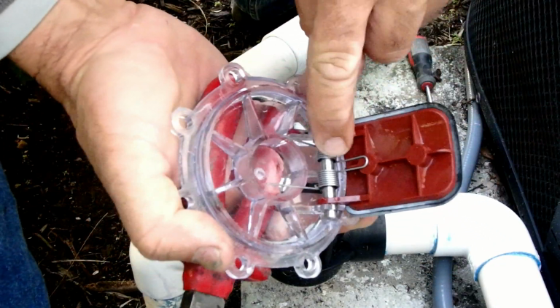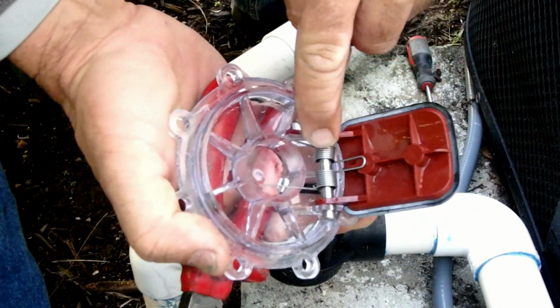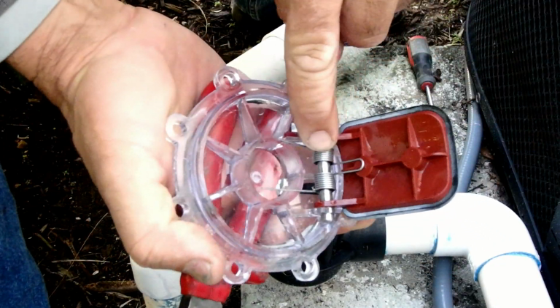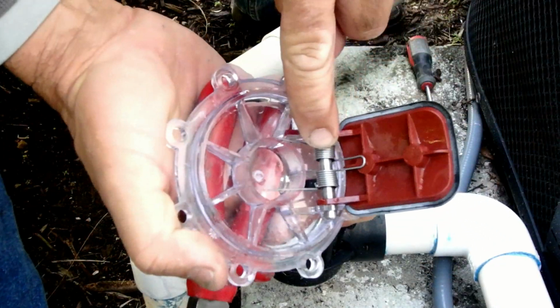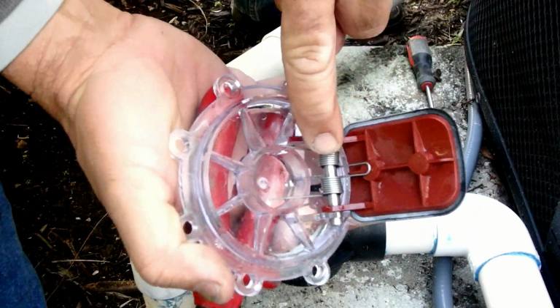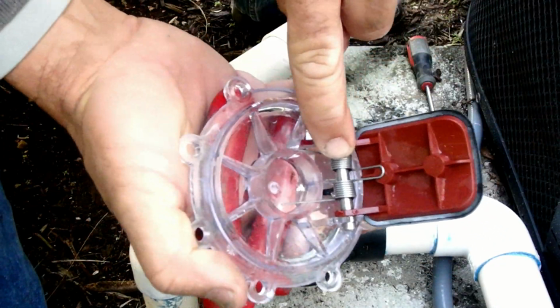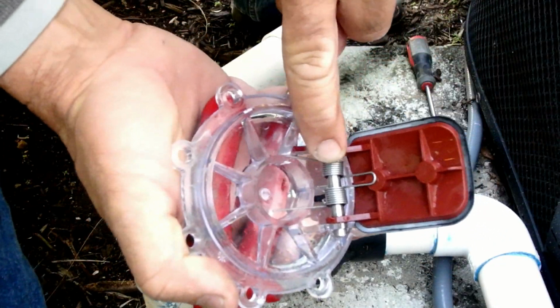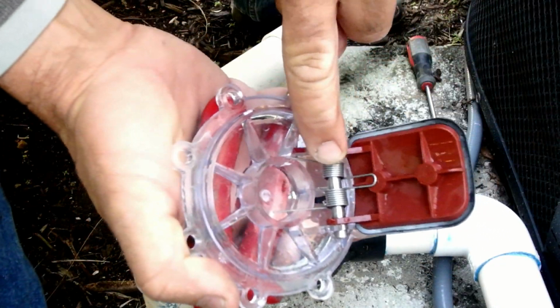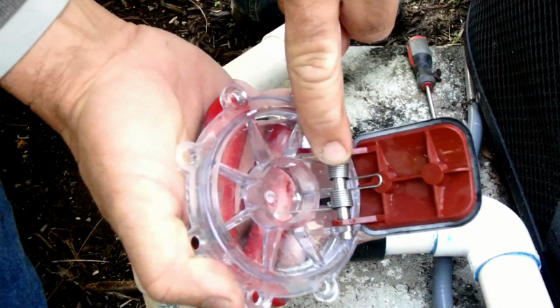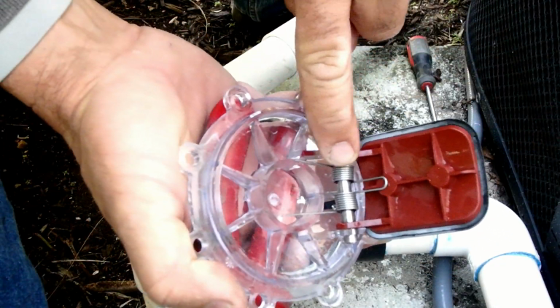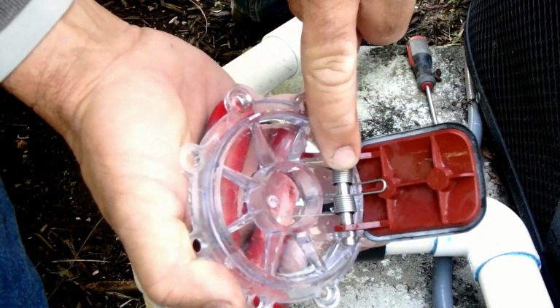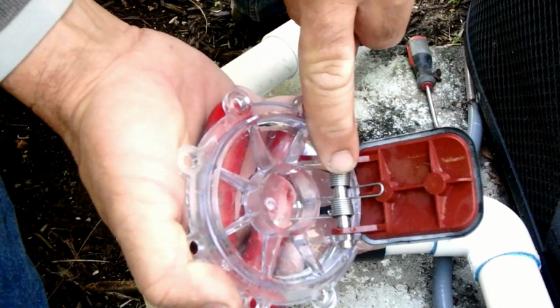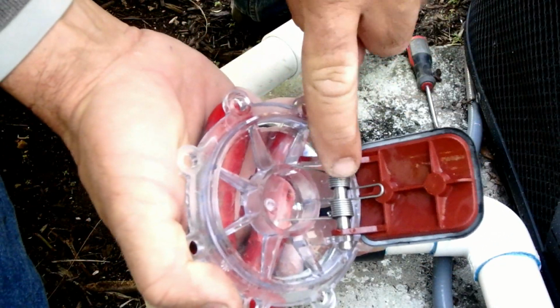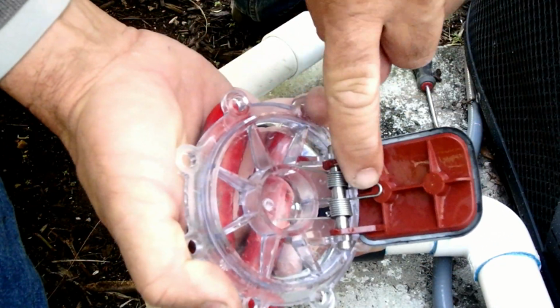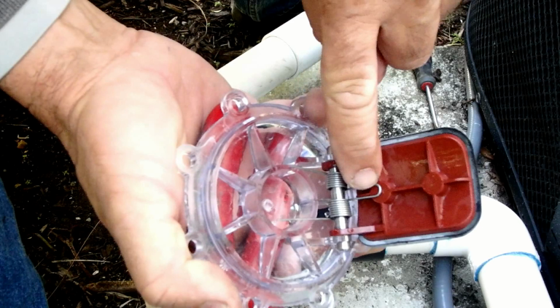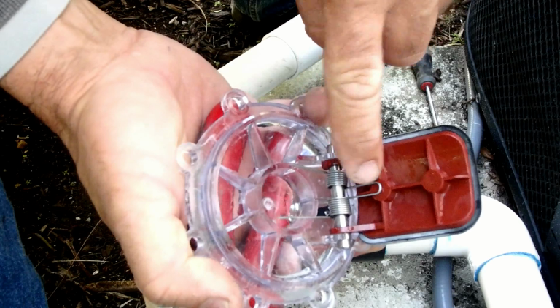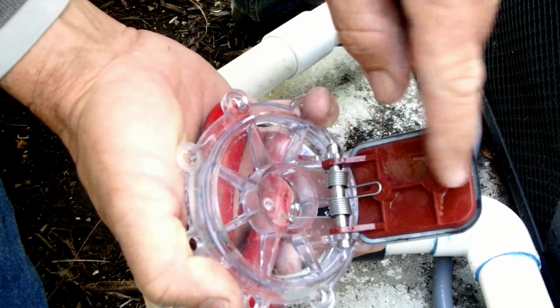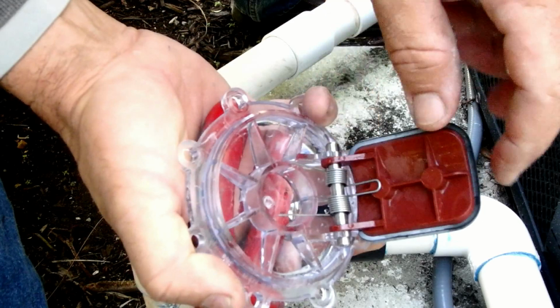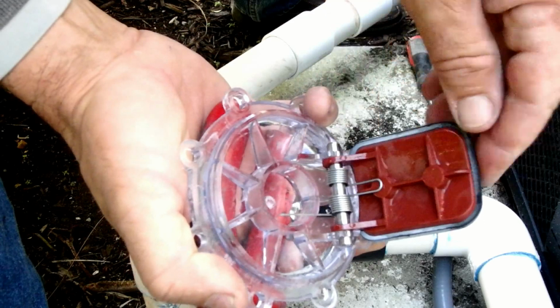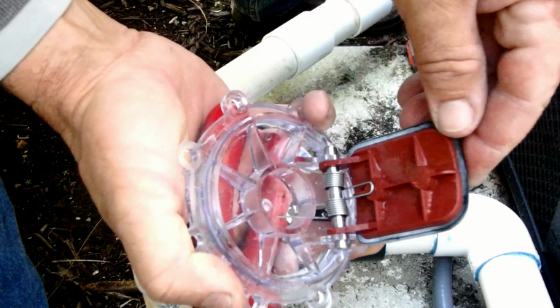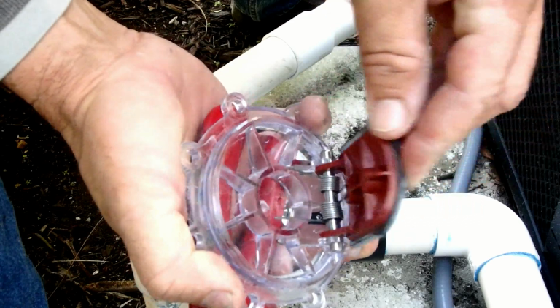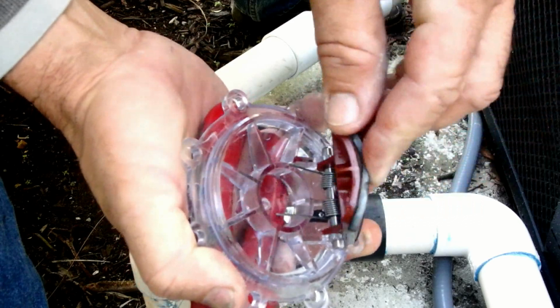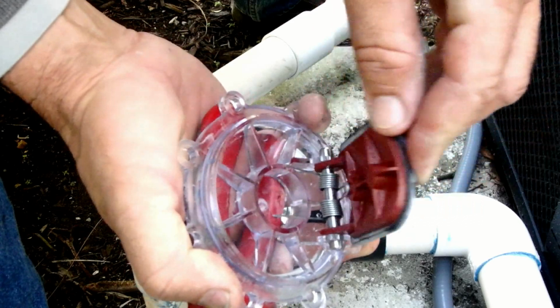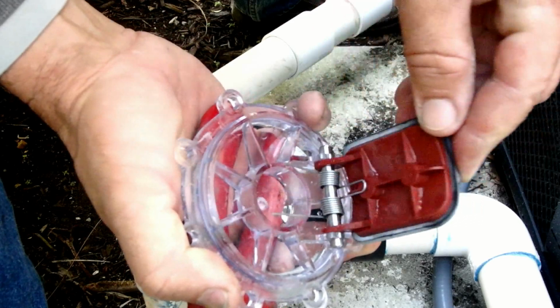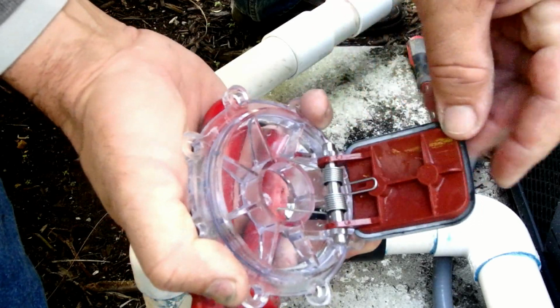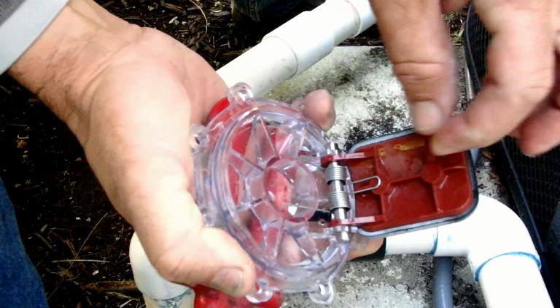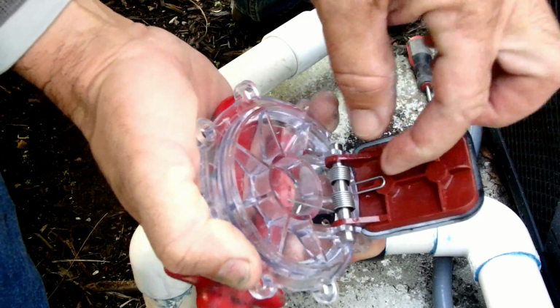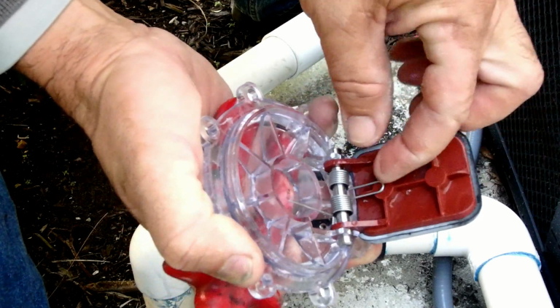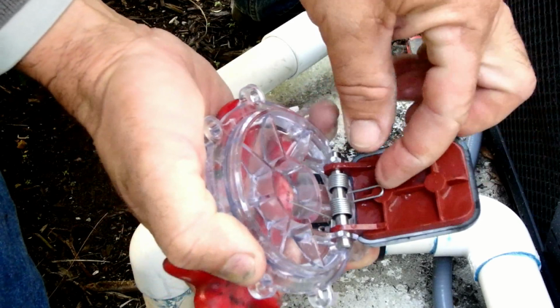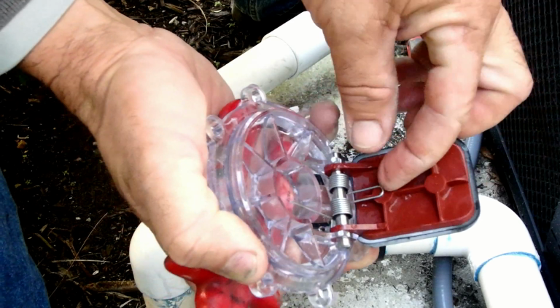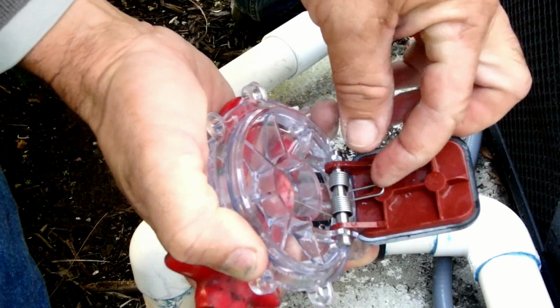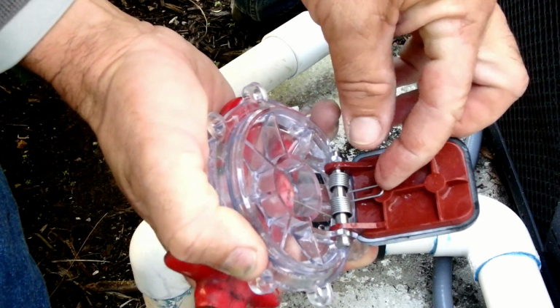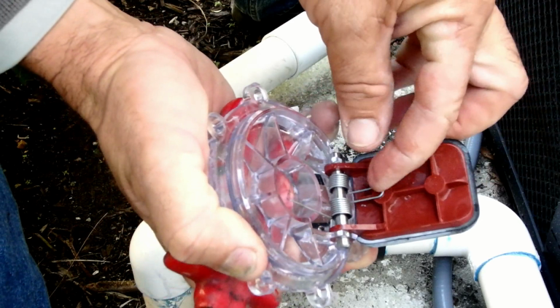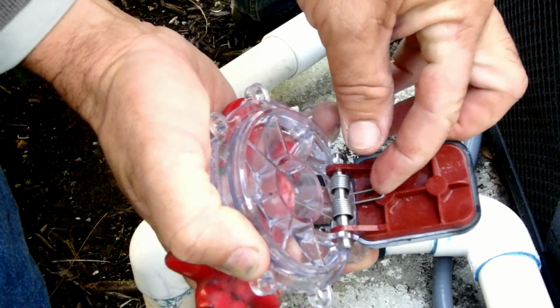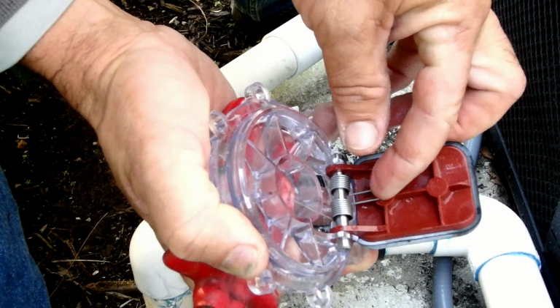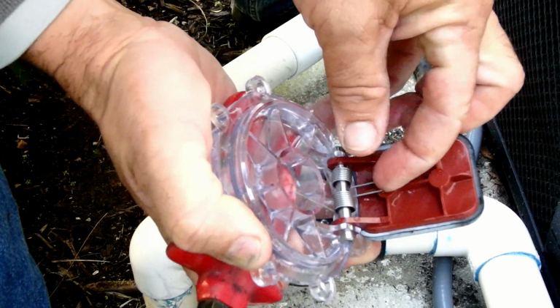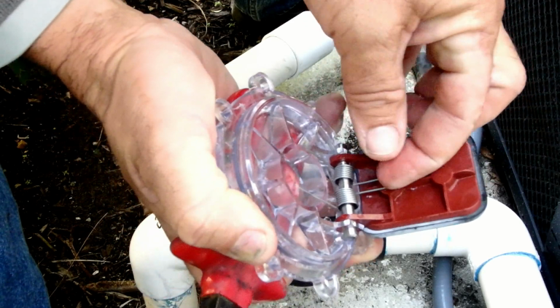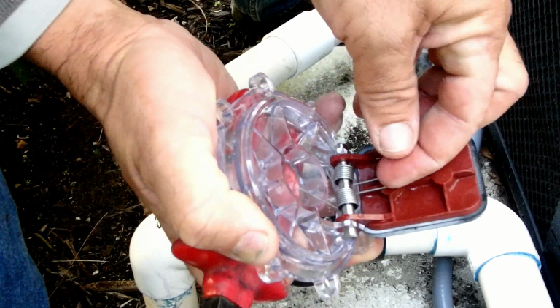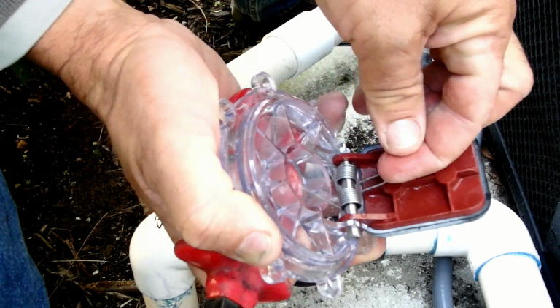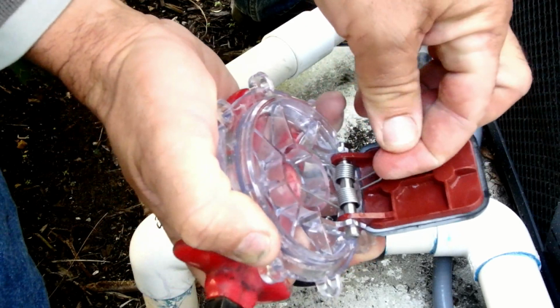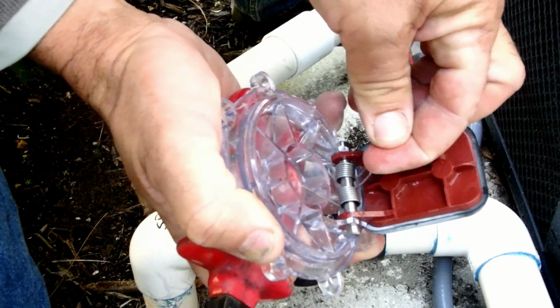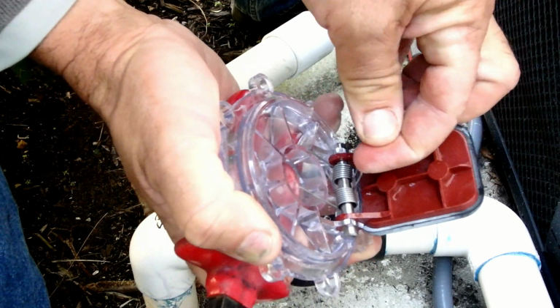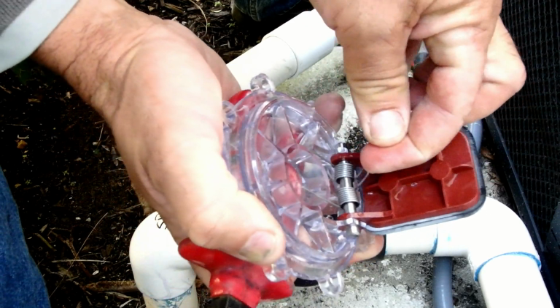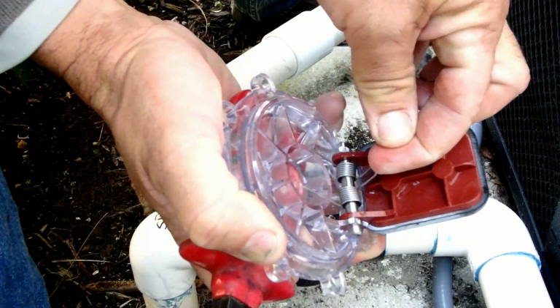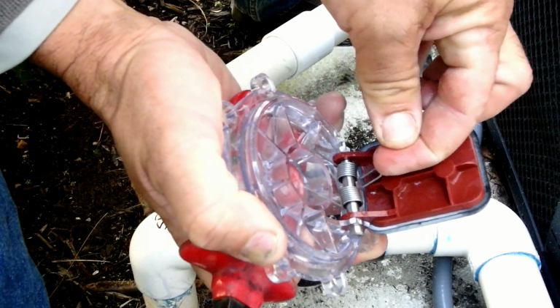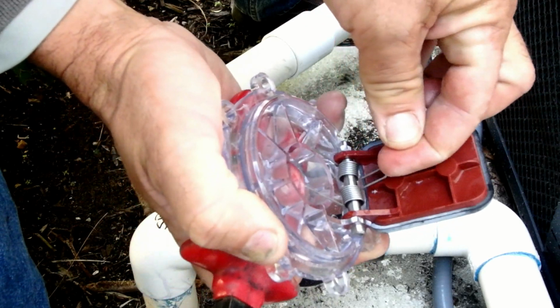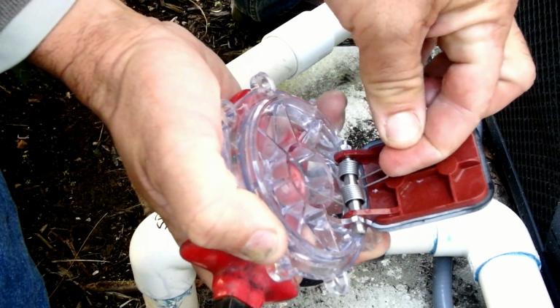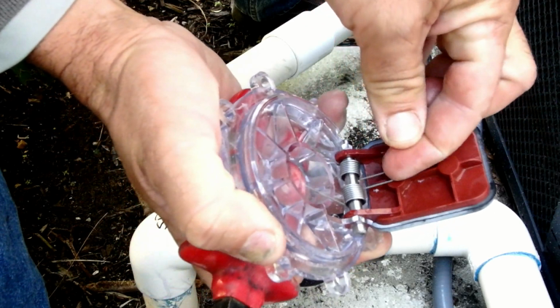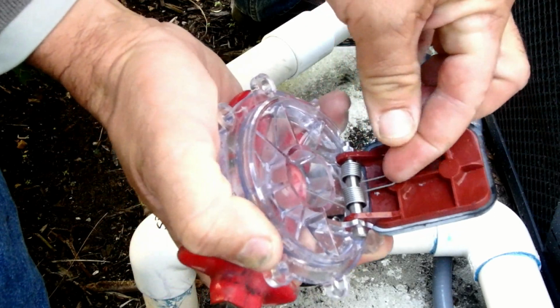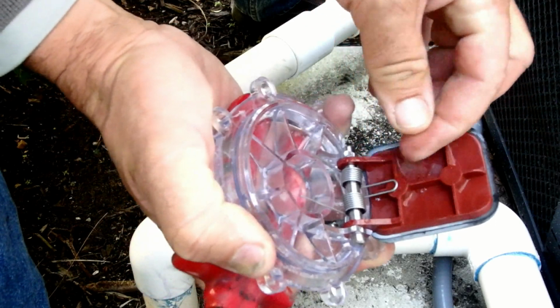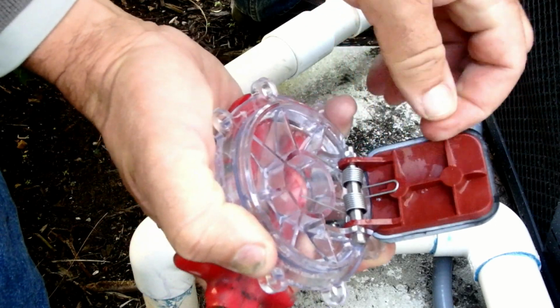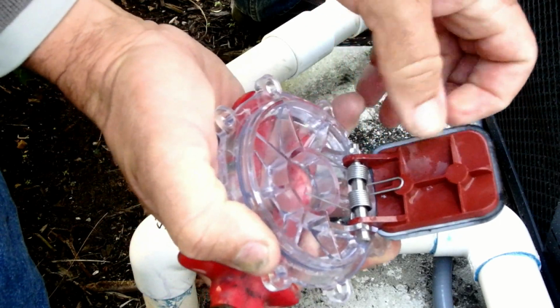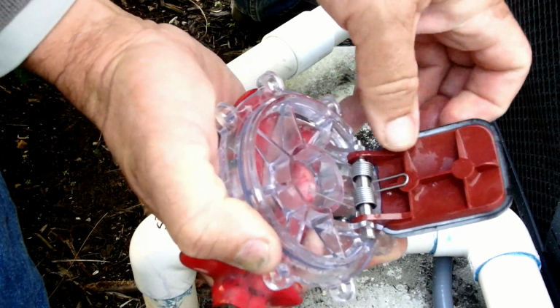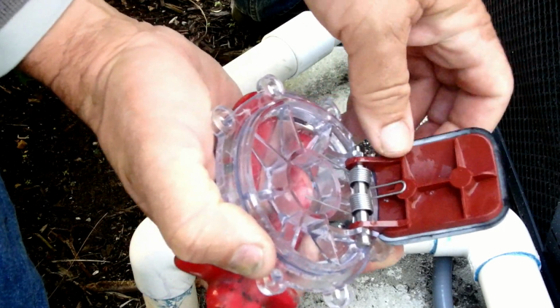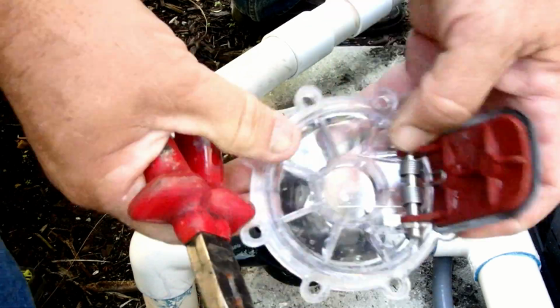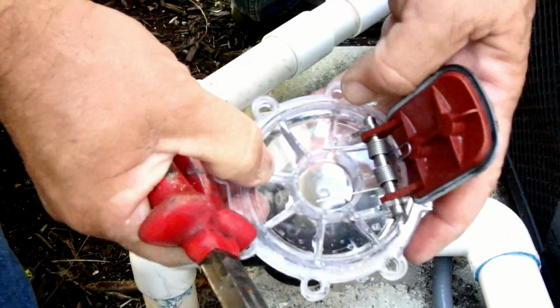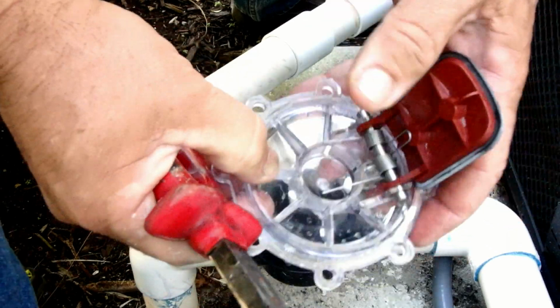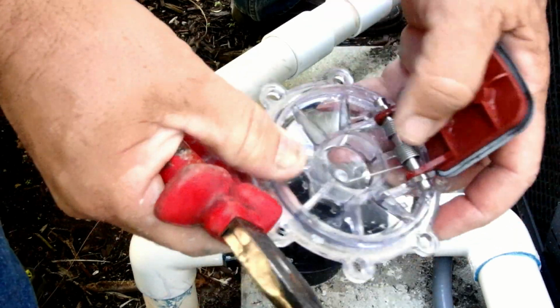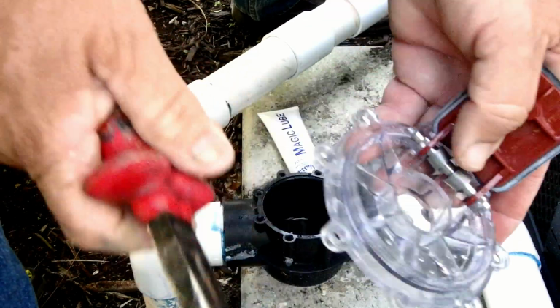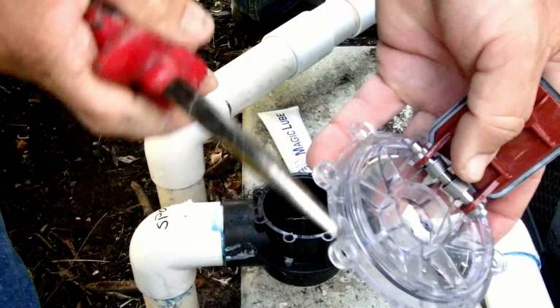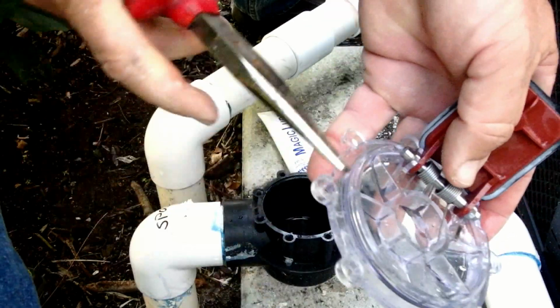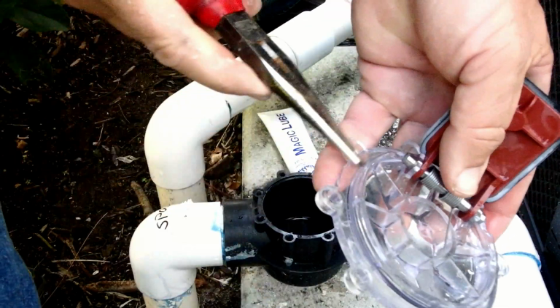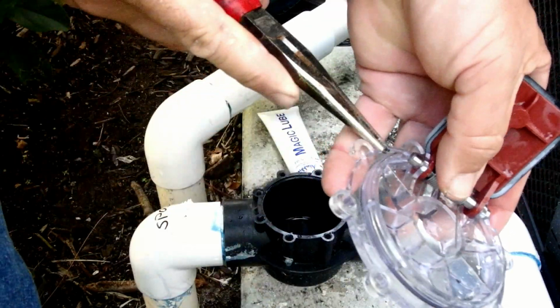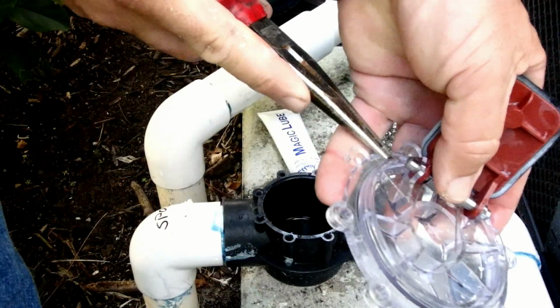We answer that in a second. For now, let's show you how to switch out a flapper by removing the pin. Fortunately, the spring is not wound tight at all.